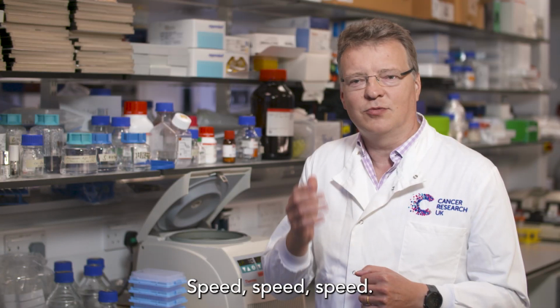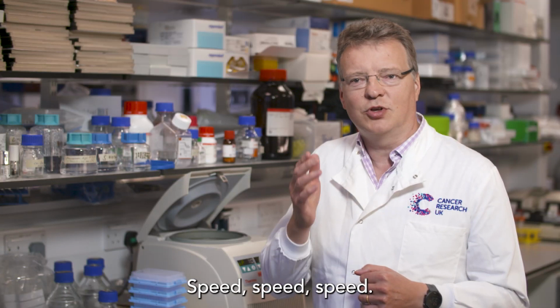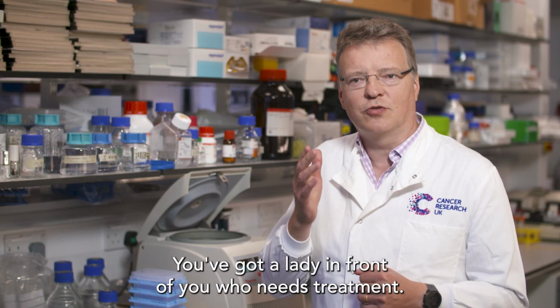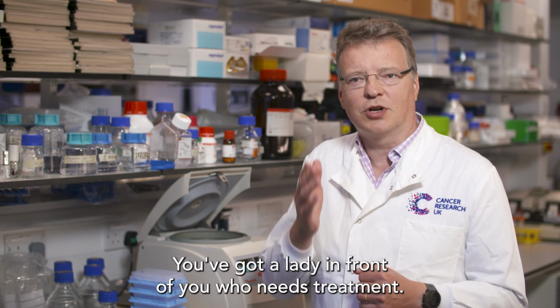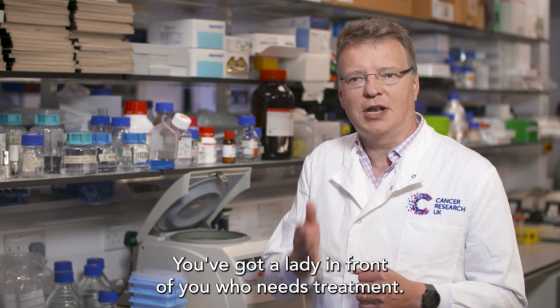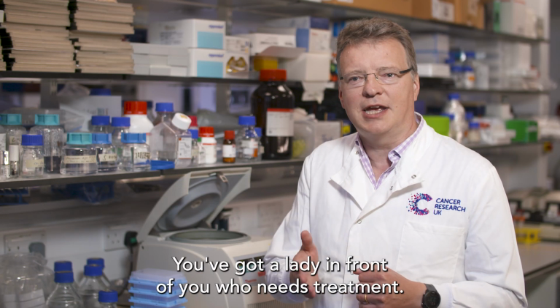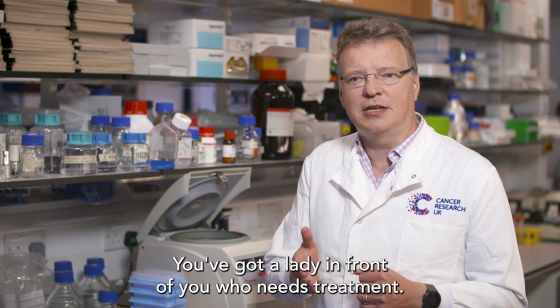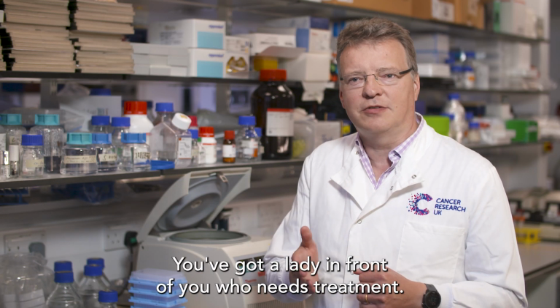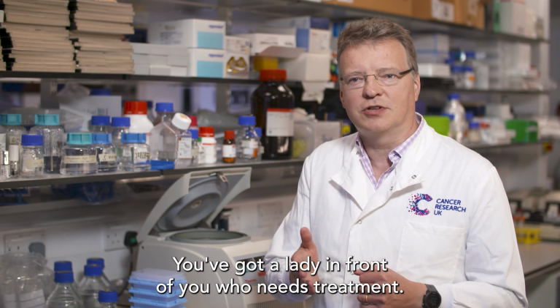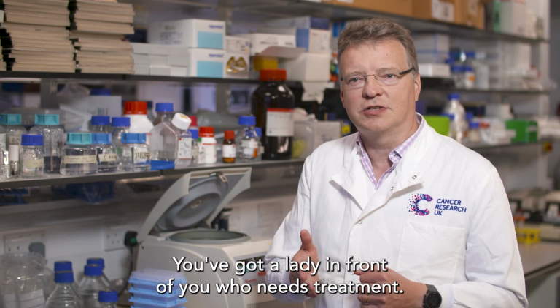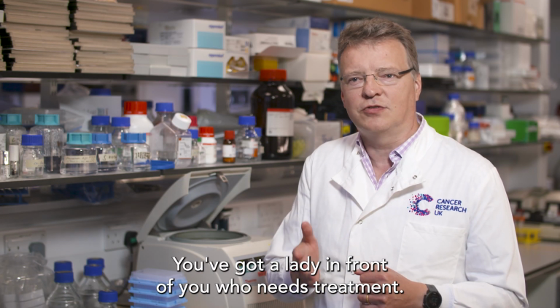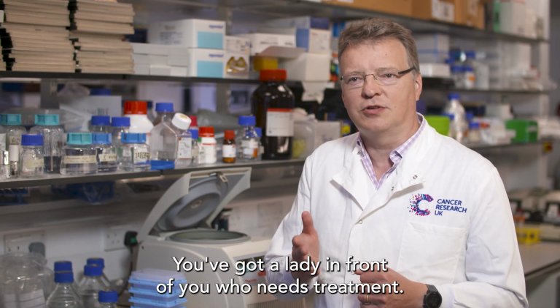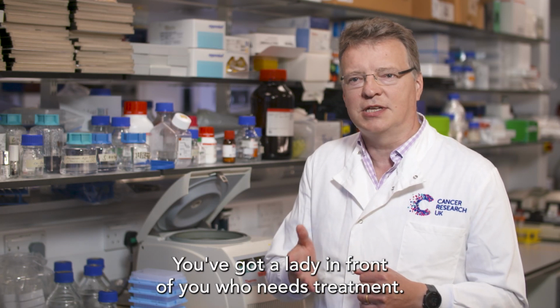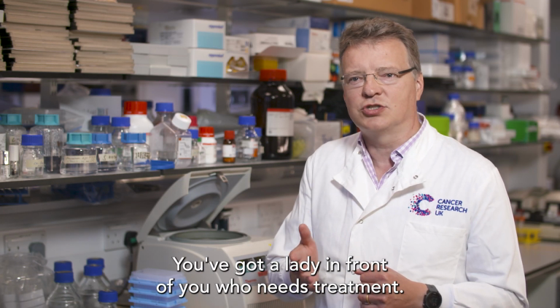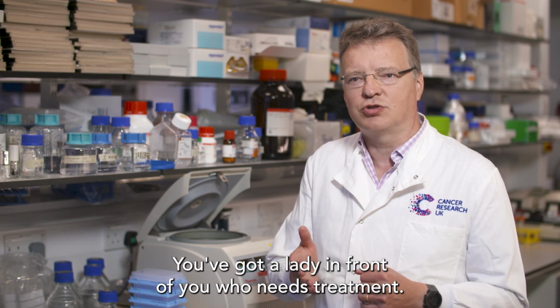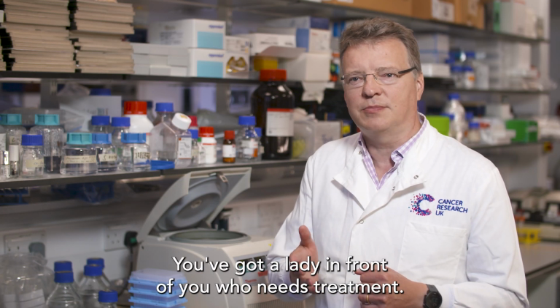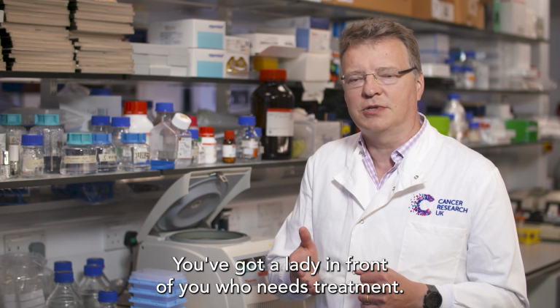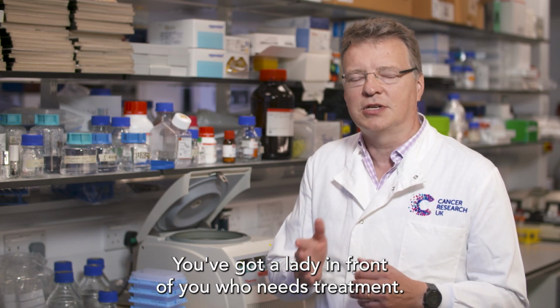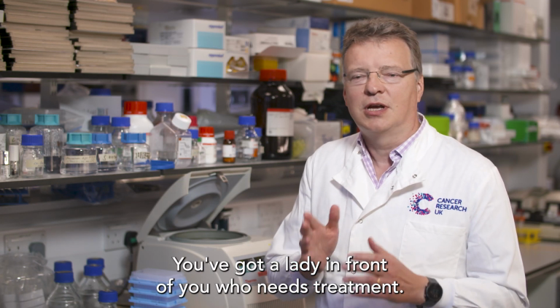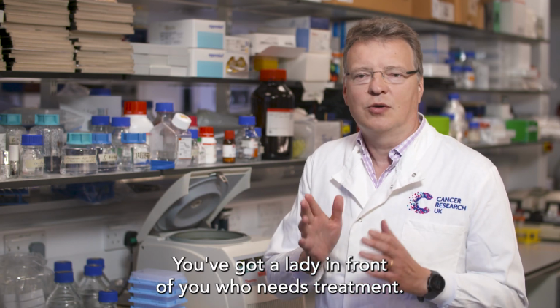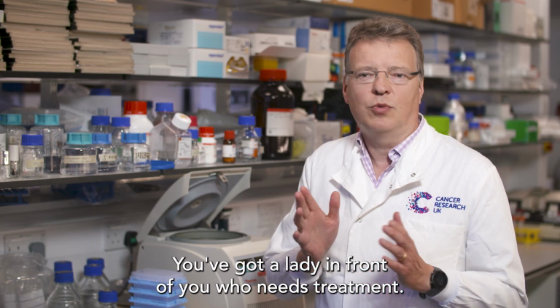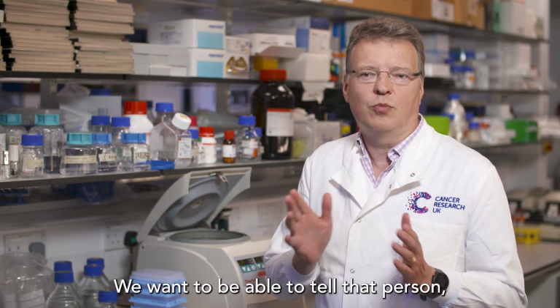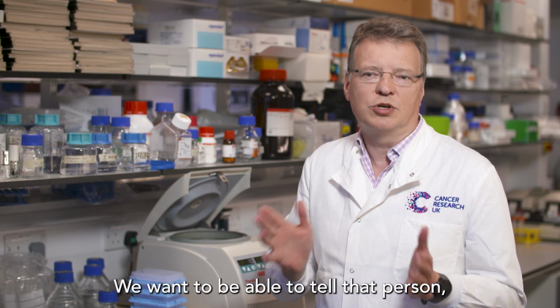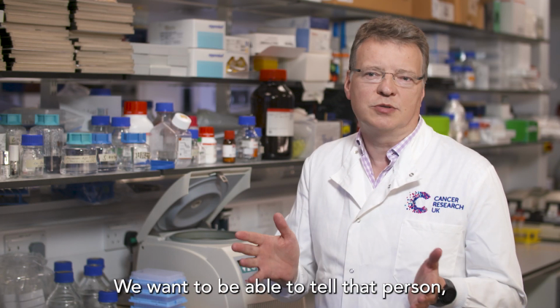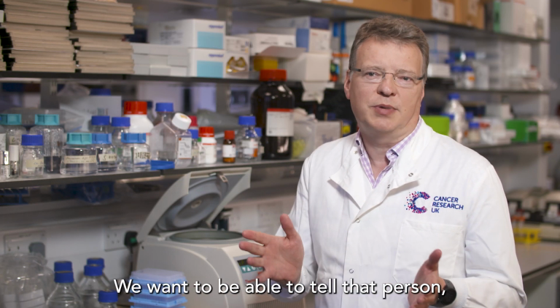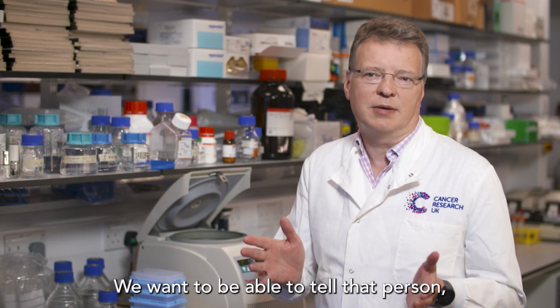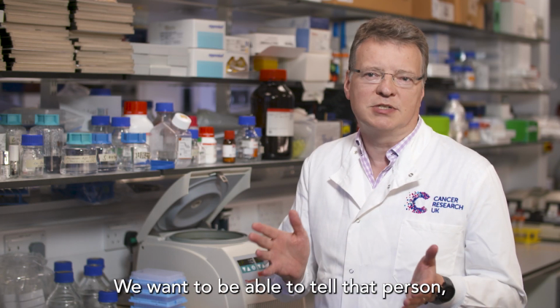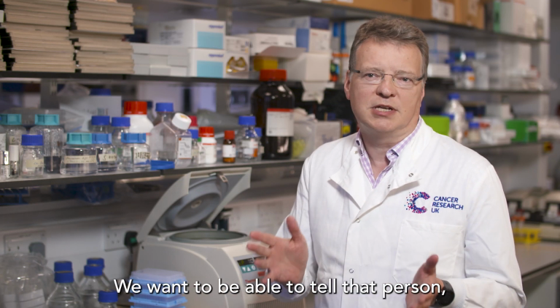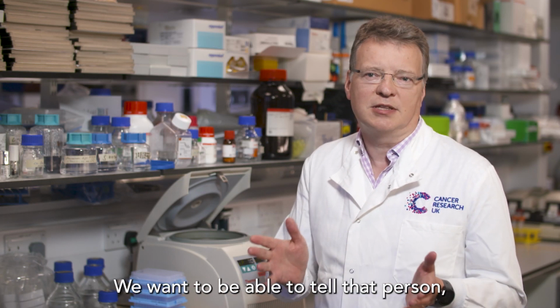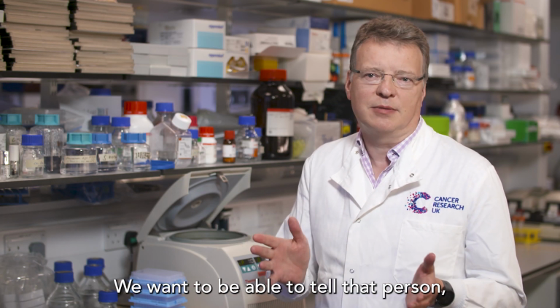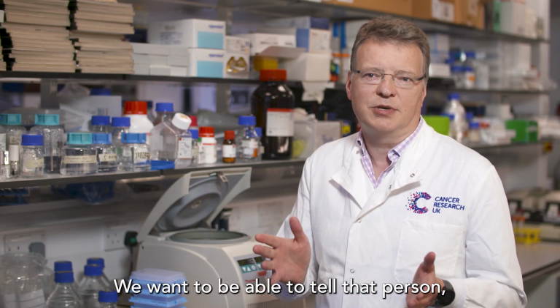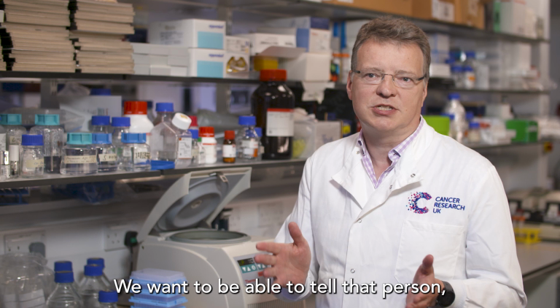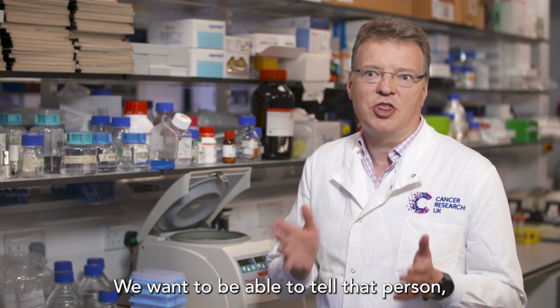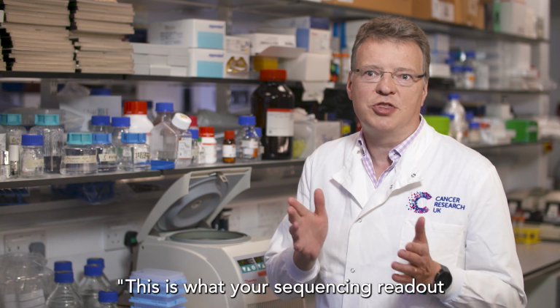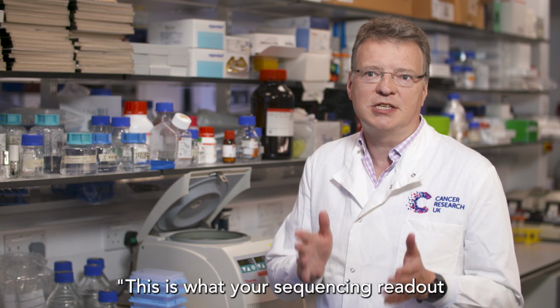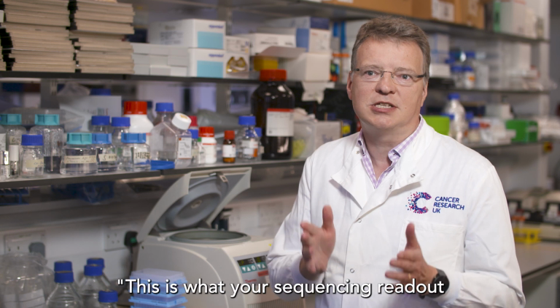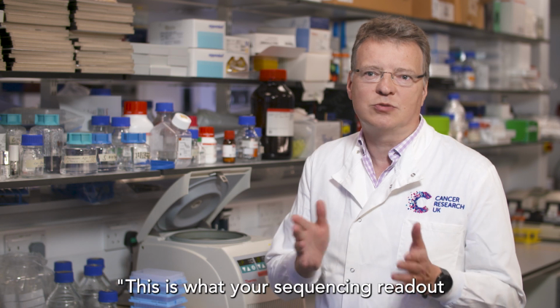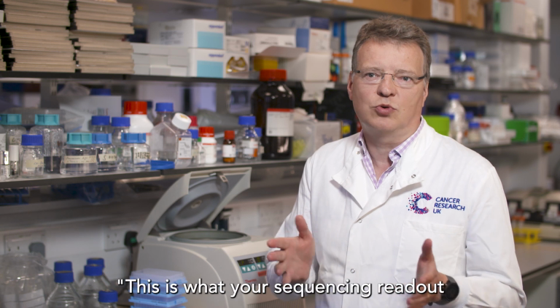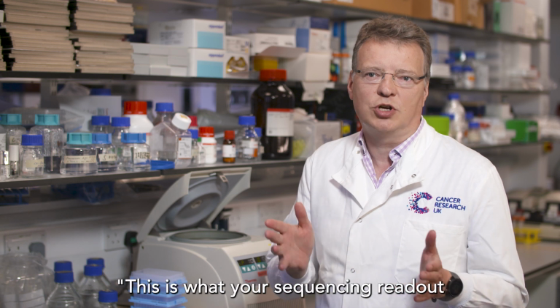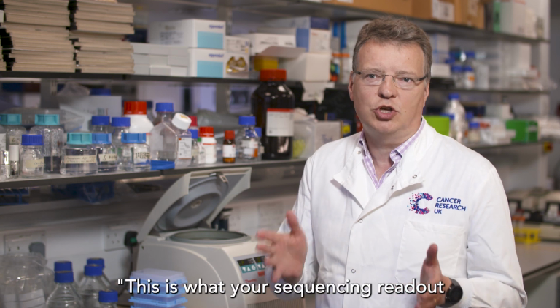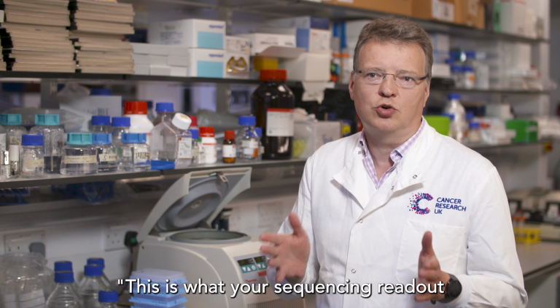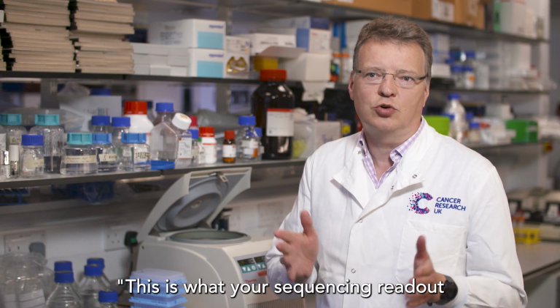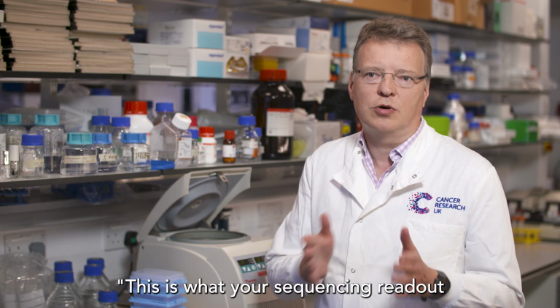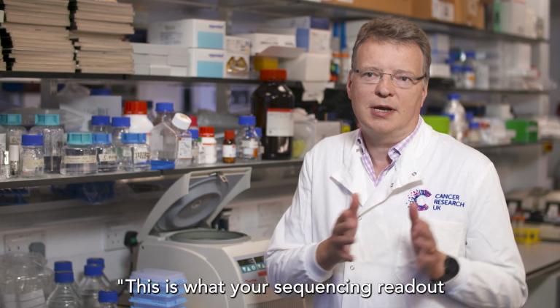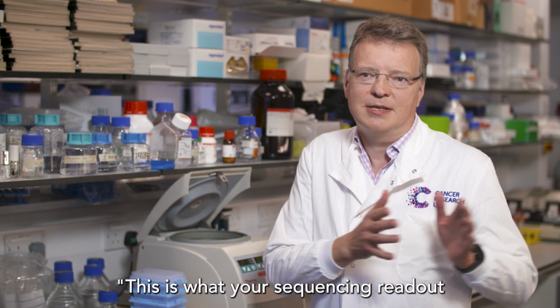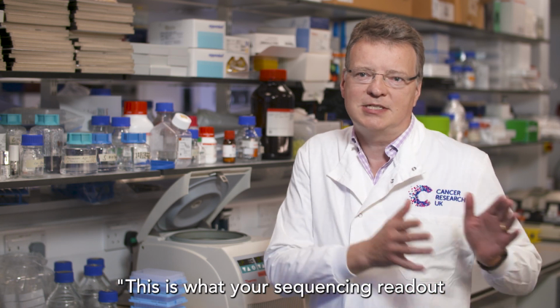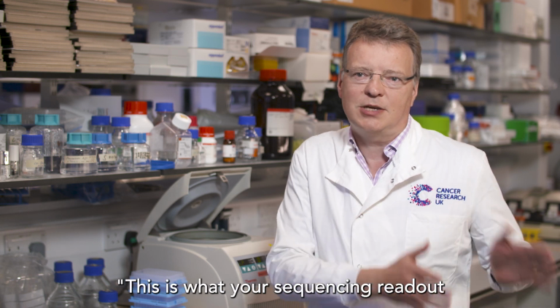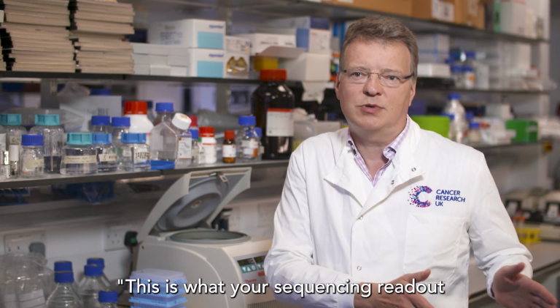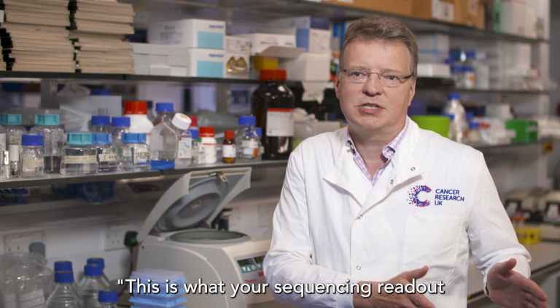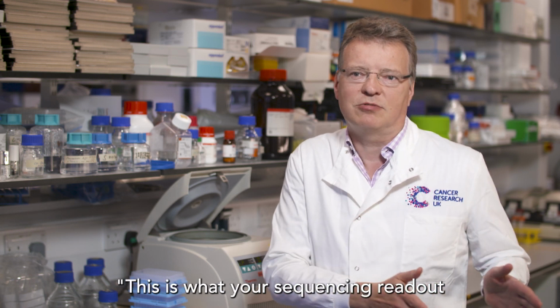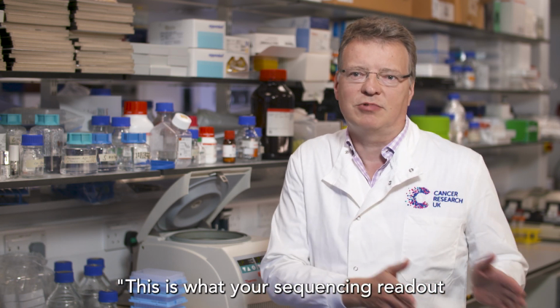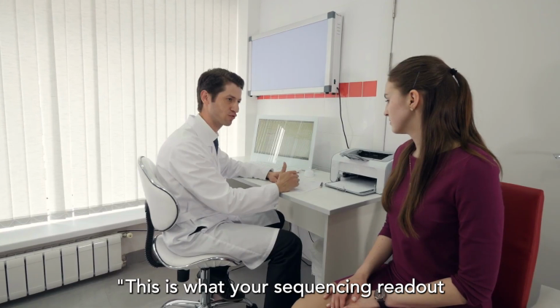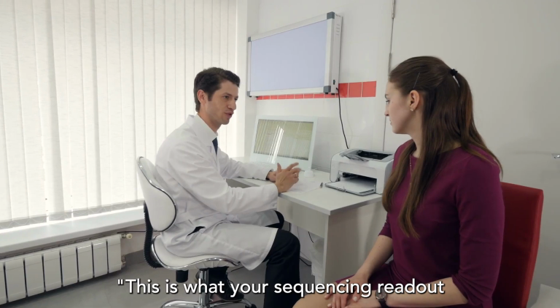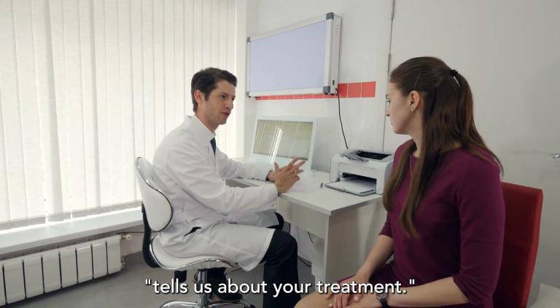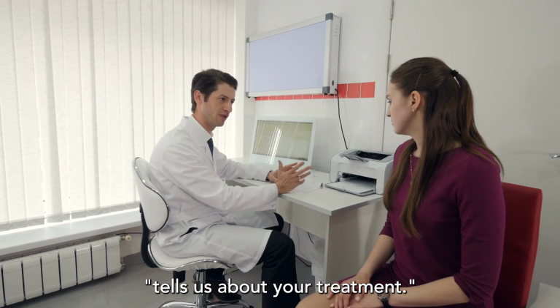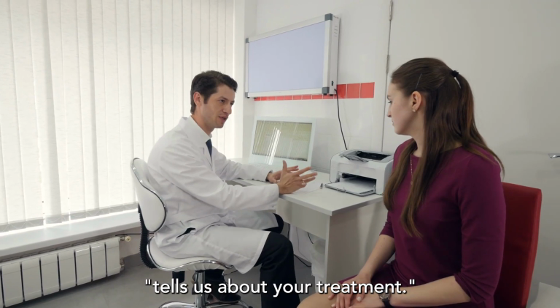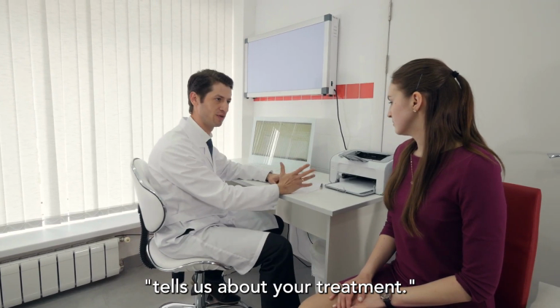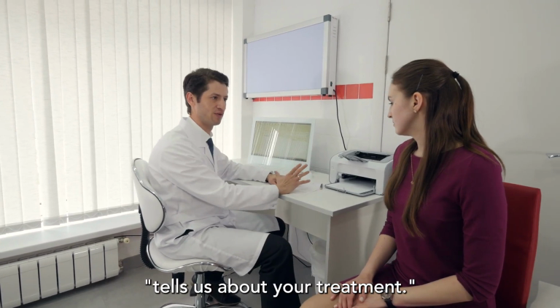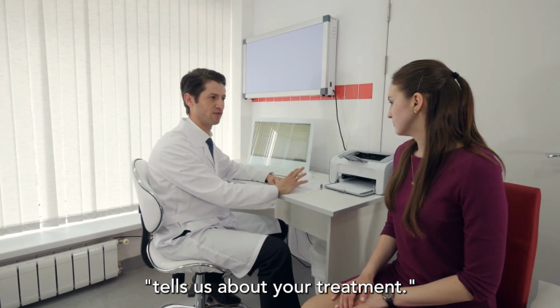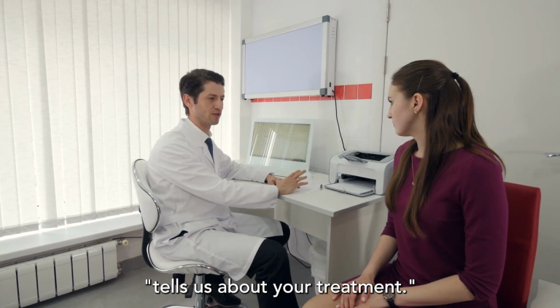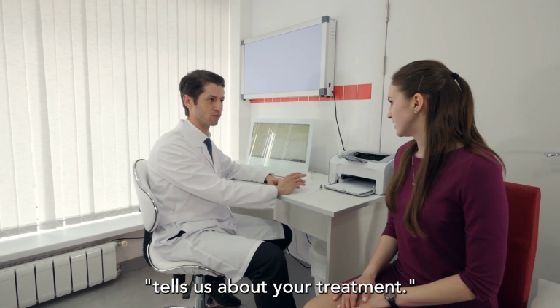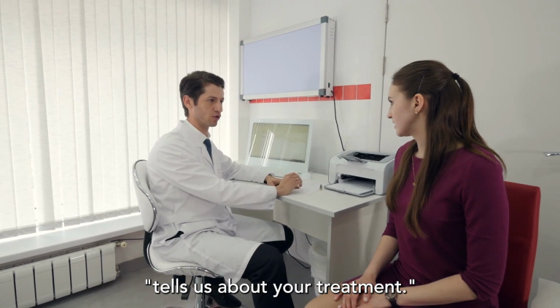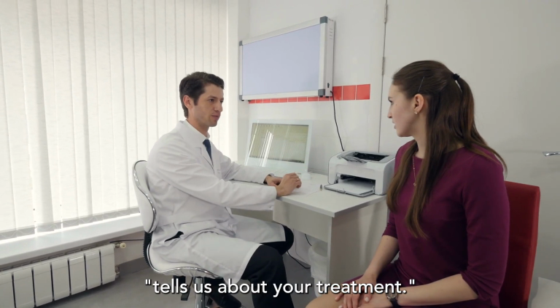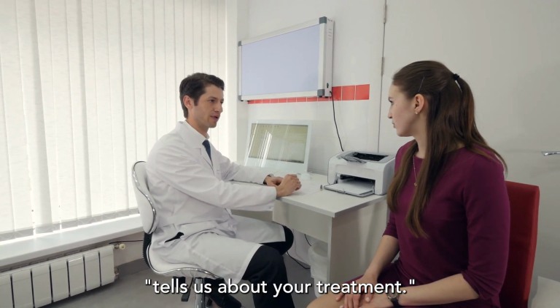You've got a lady in front of you who needs treatment — we want to be able to tell that person this is what your sequencing readout tells us about your treatment.